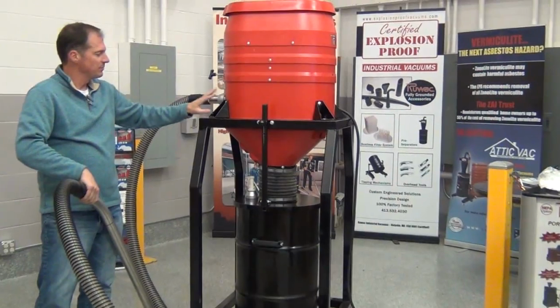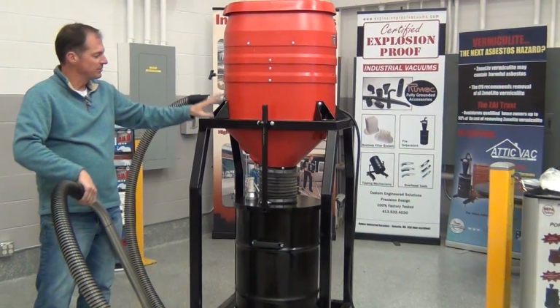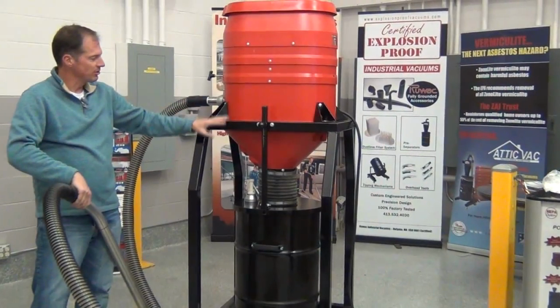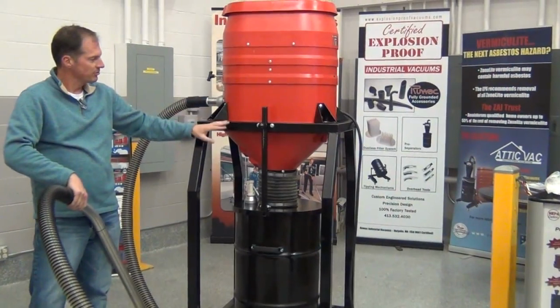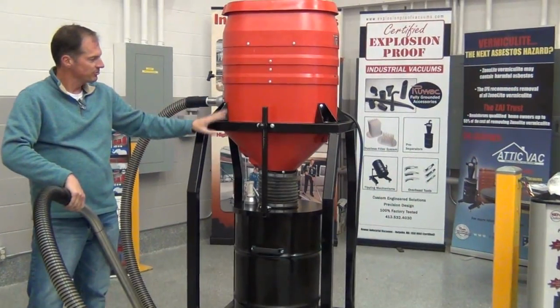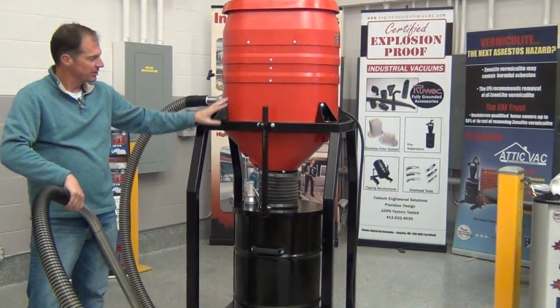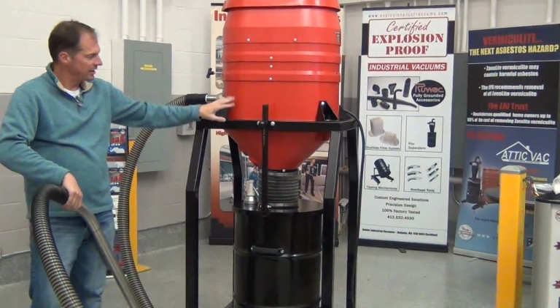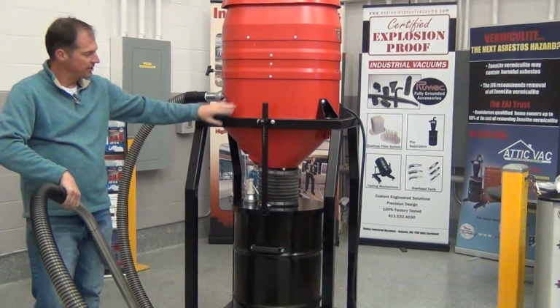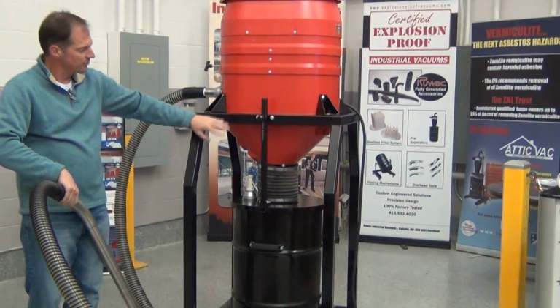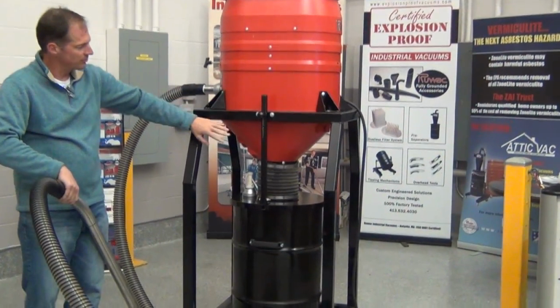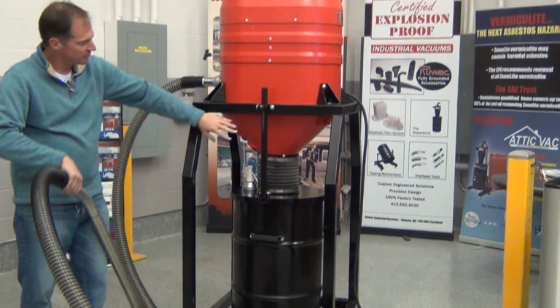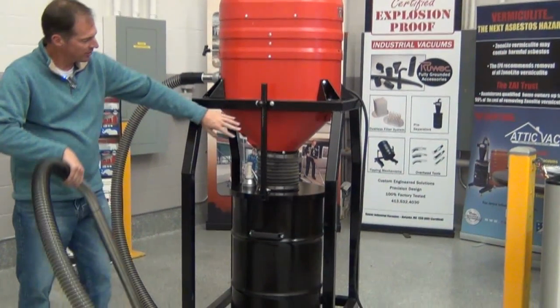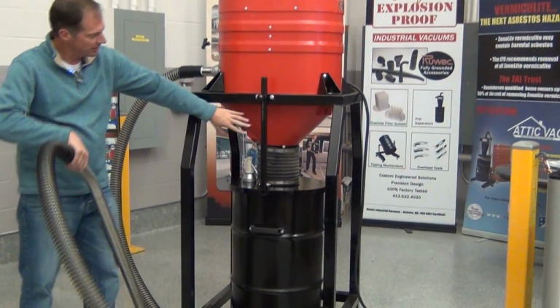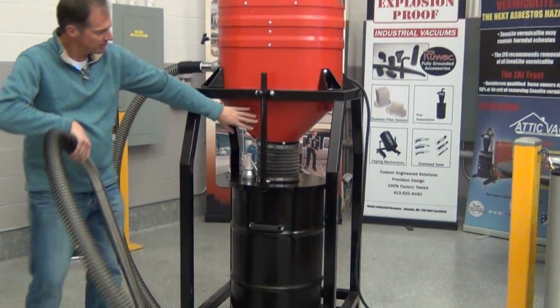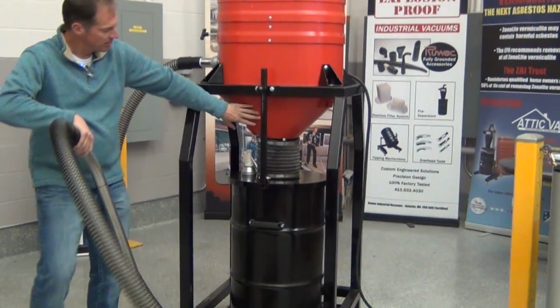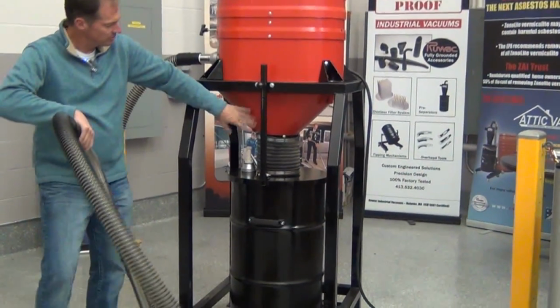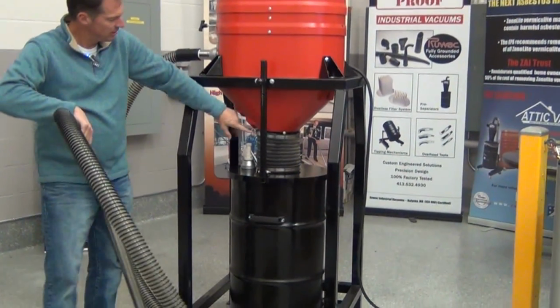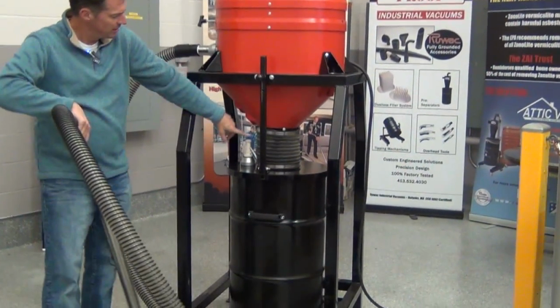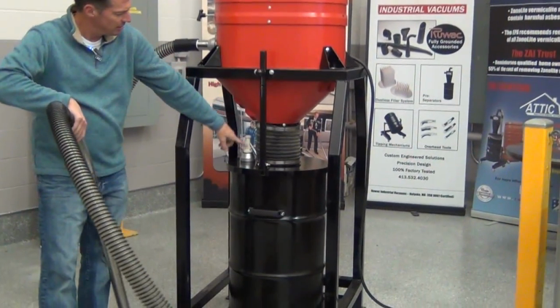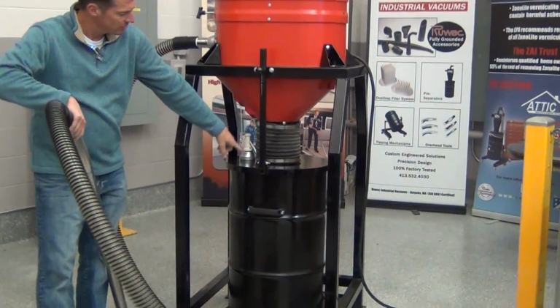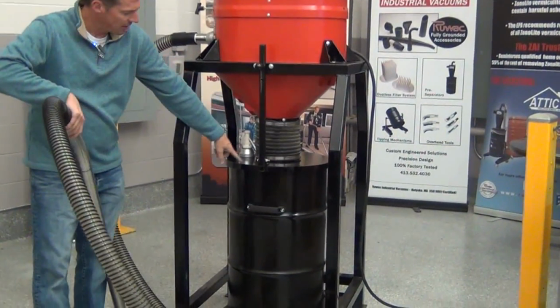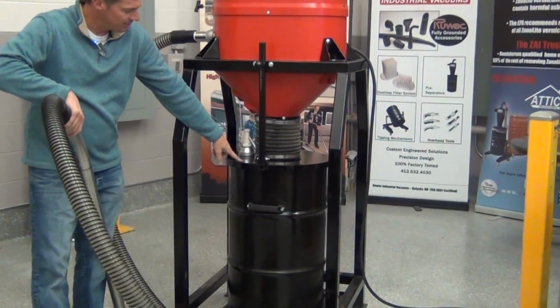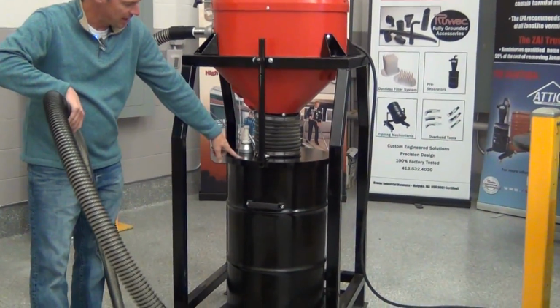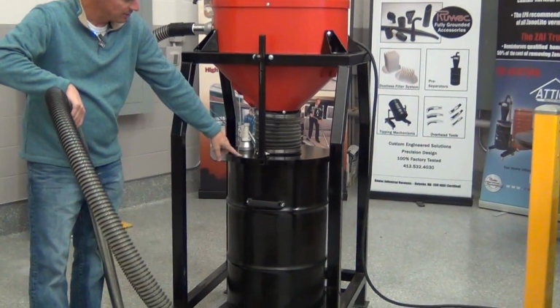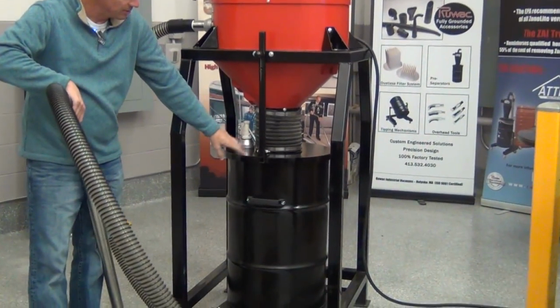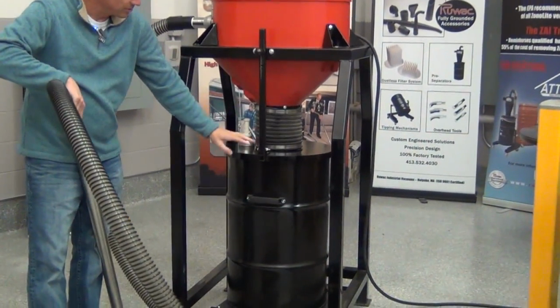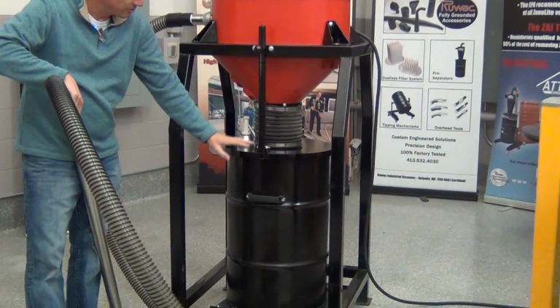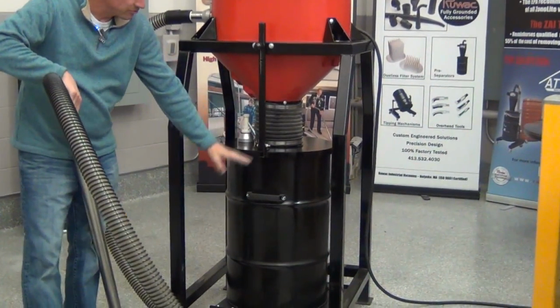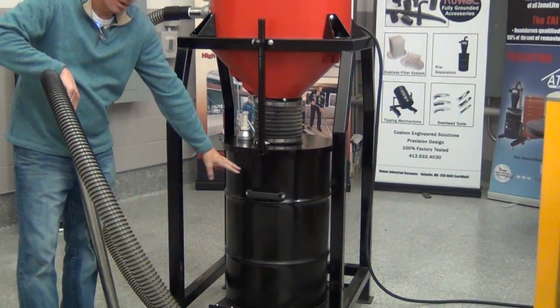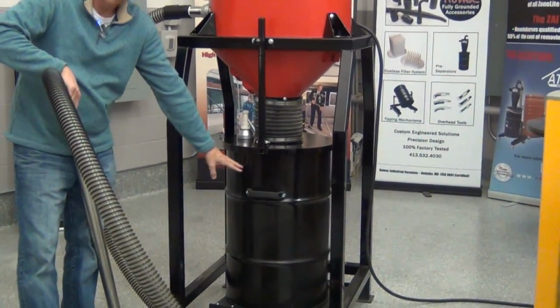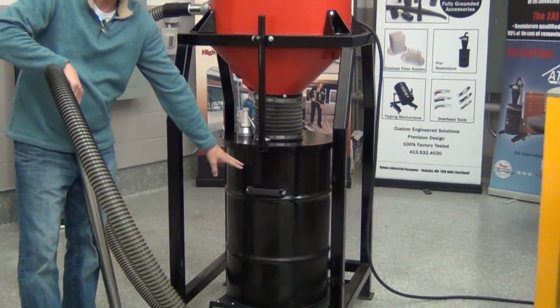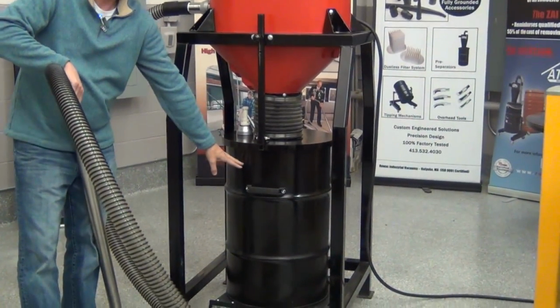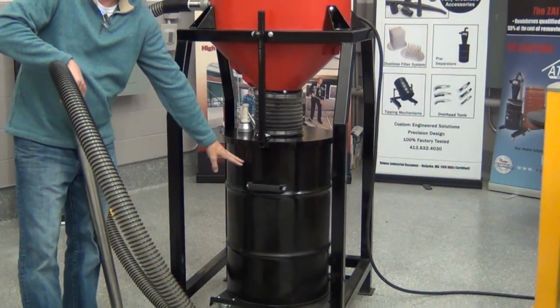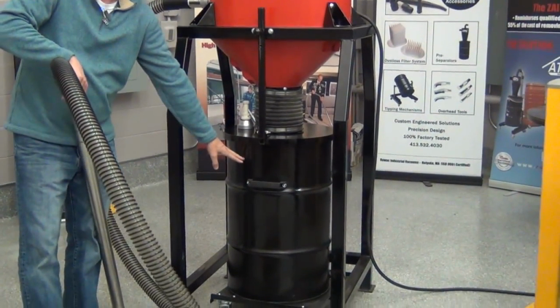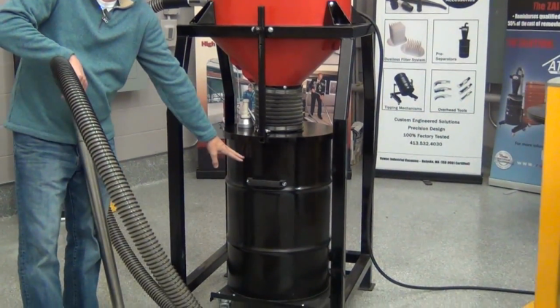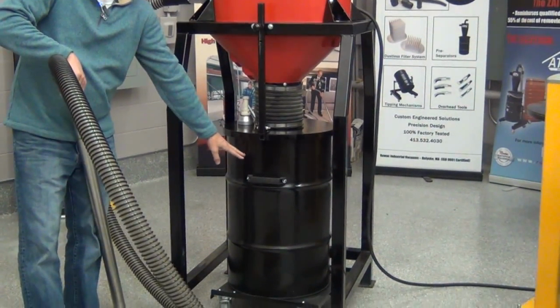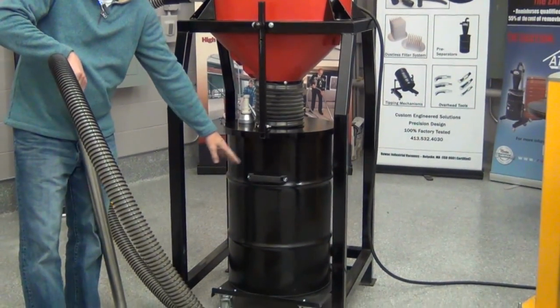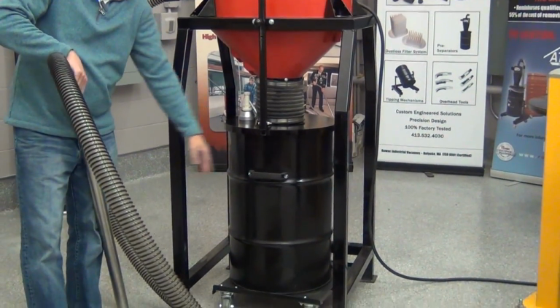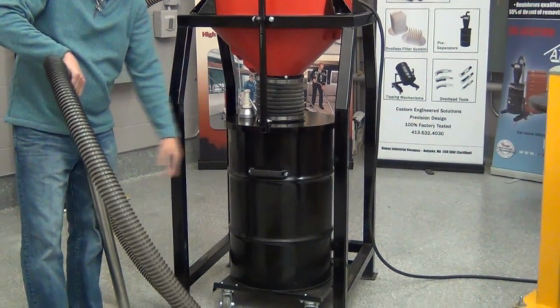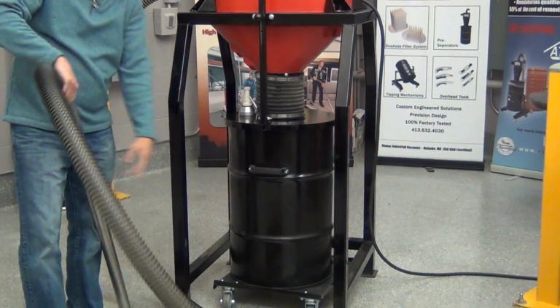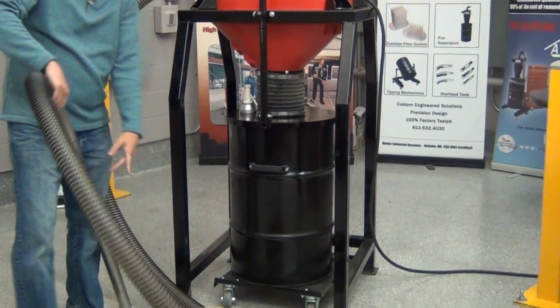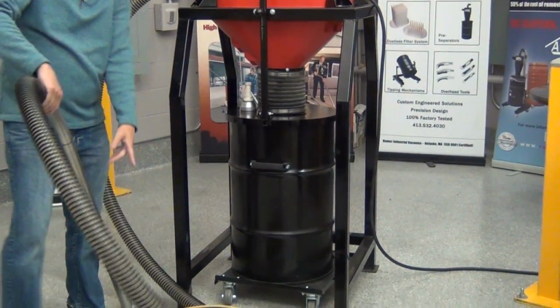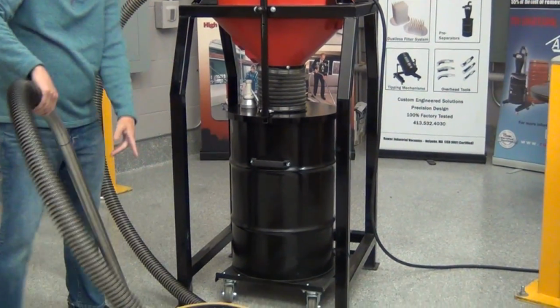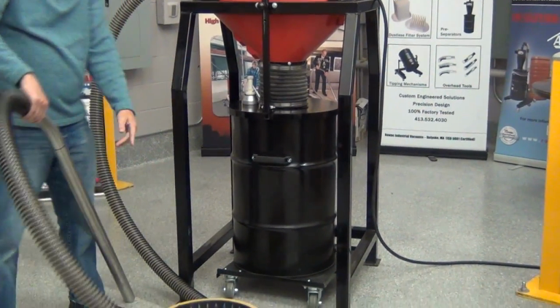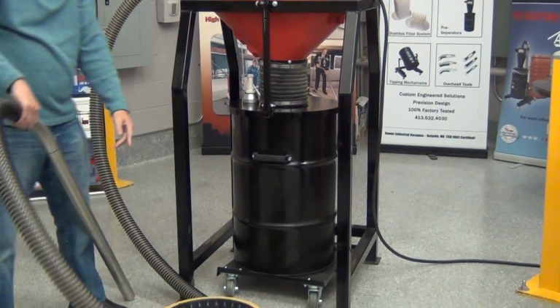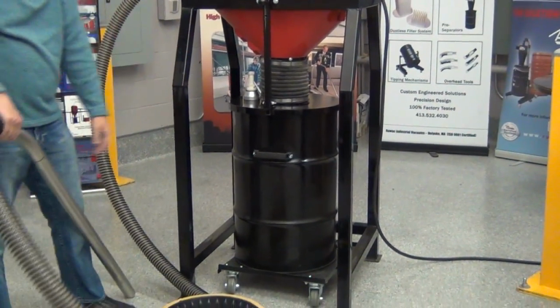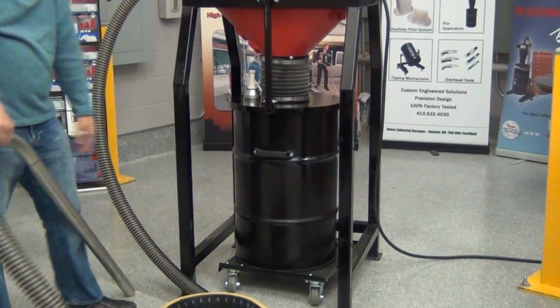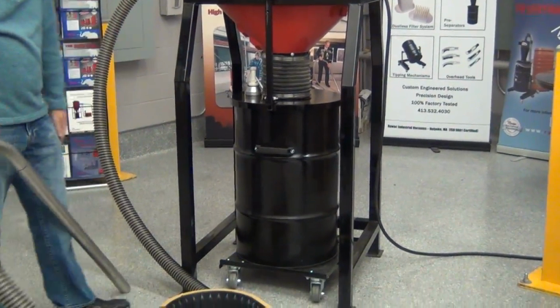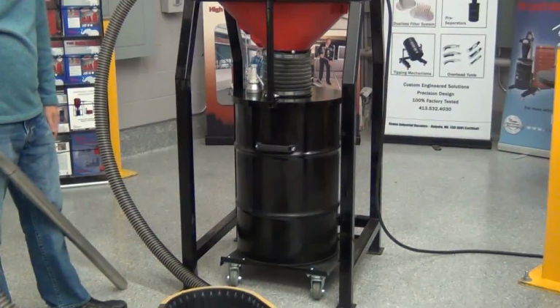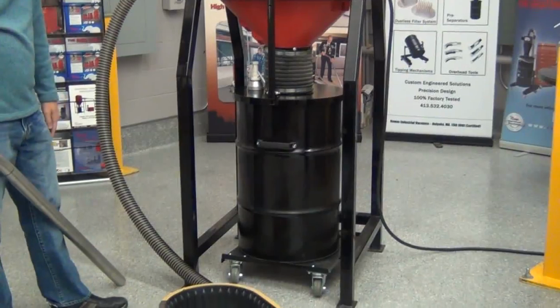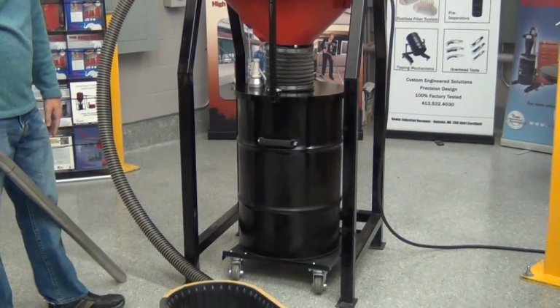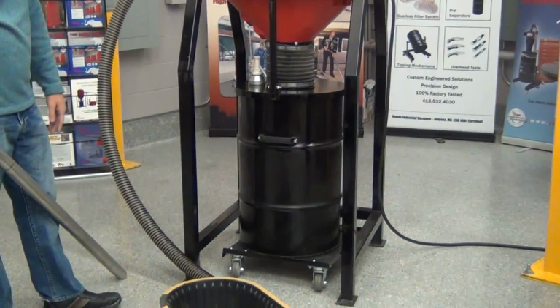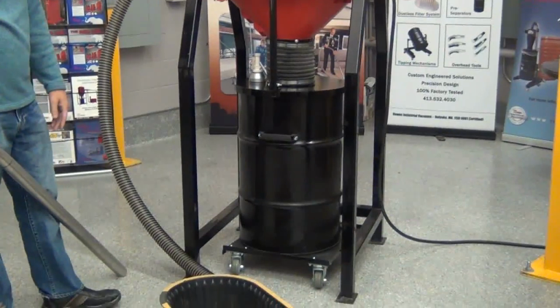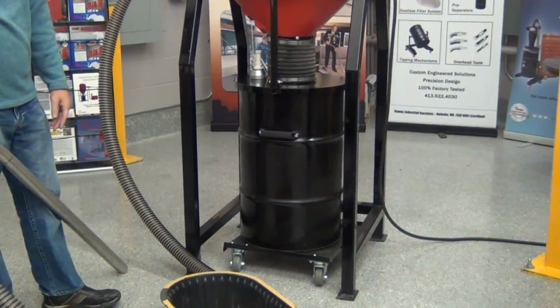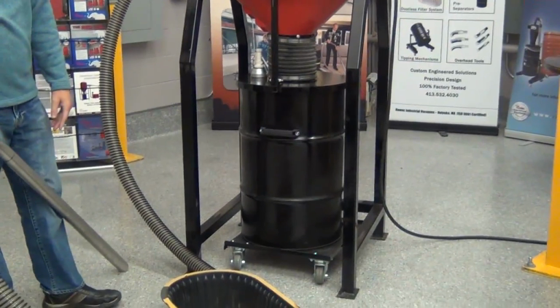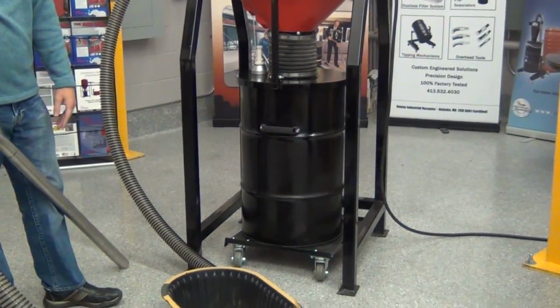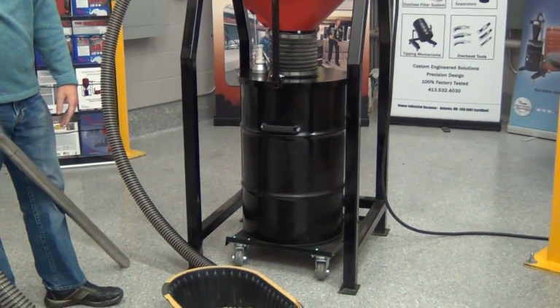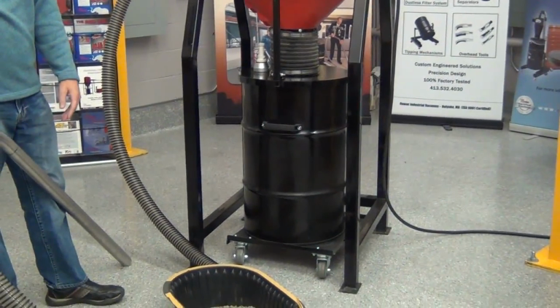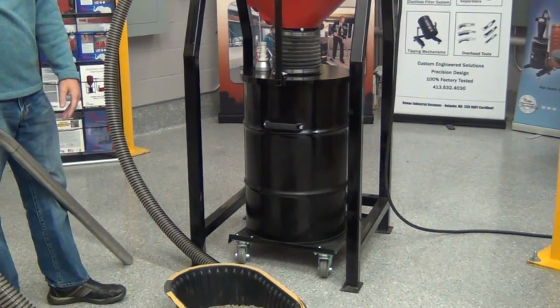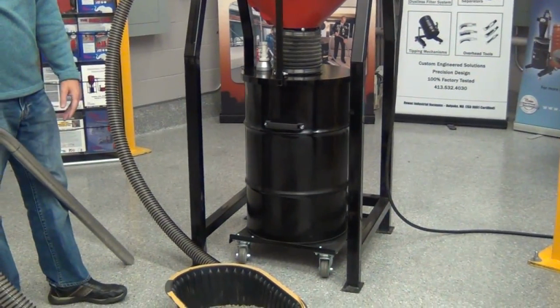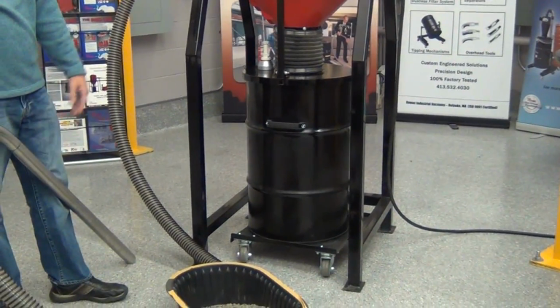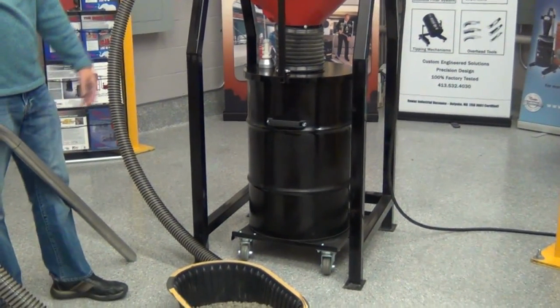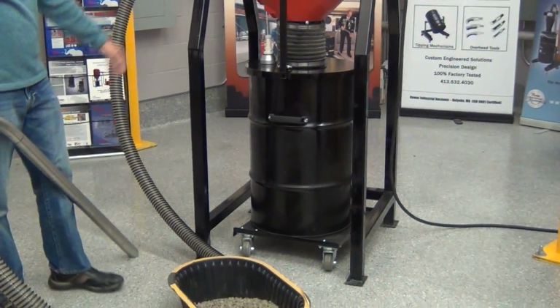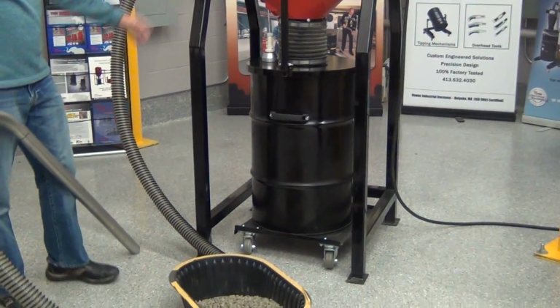Material is going to enter the cyclone, drop down into the drum. We're picking up a ceramic tumbling media and putting everything into the drum.